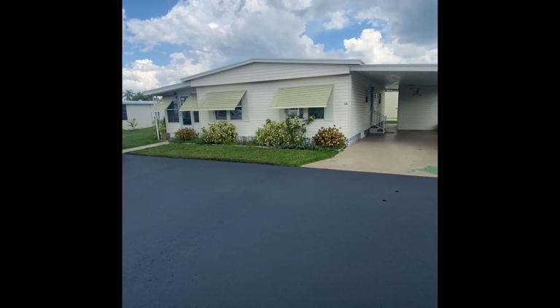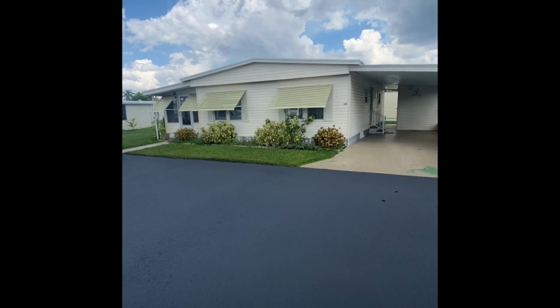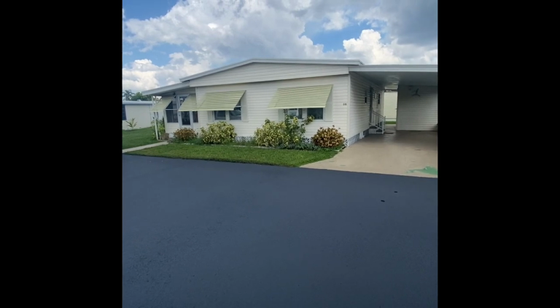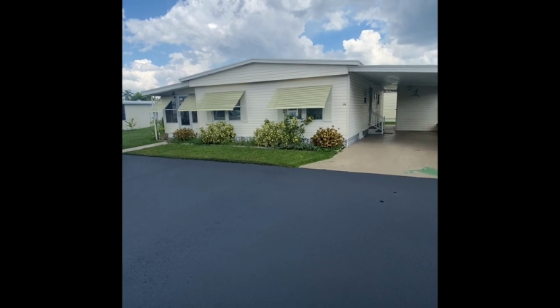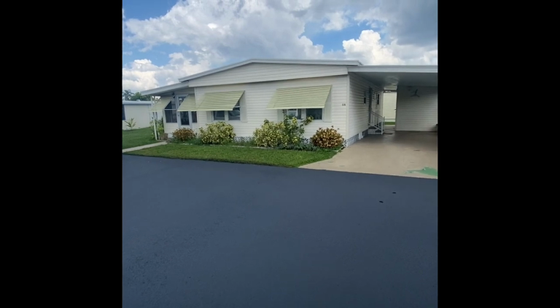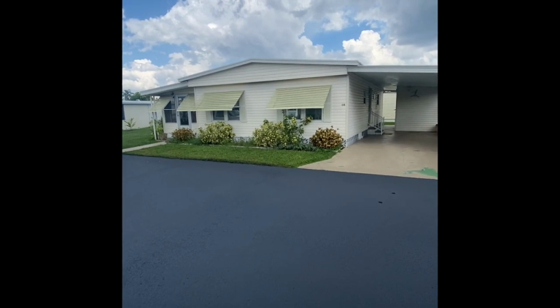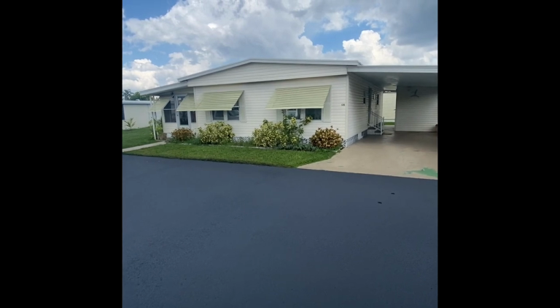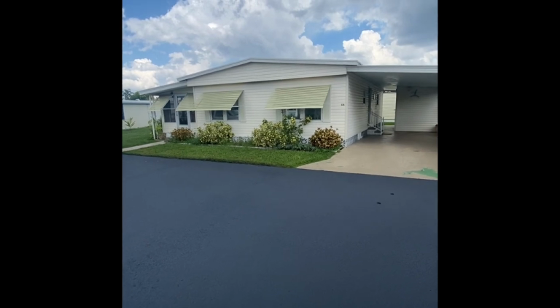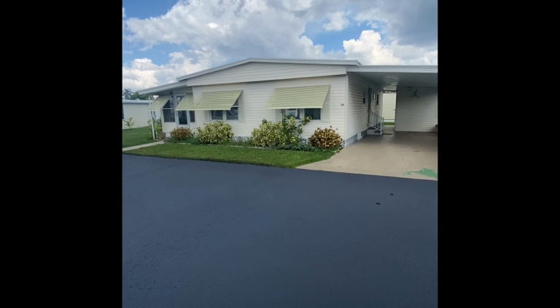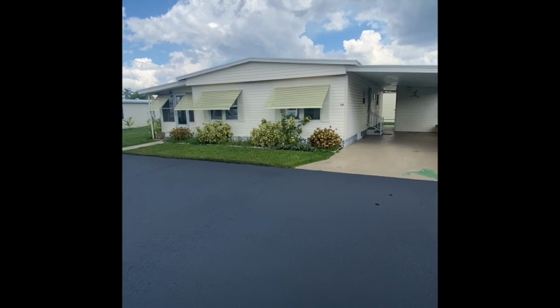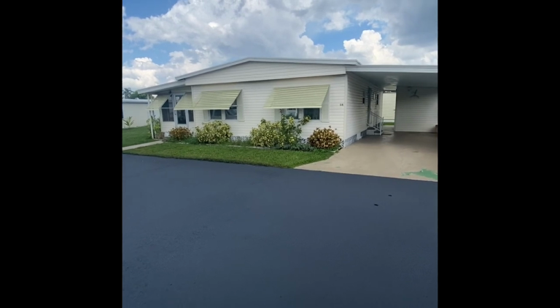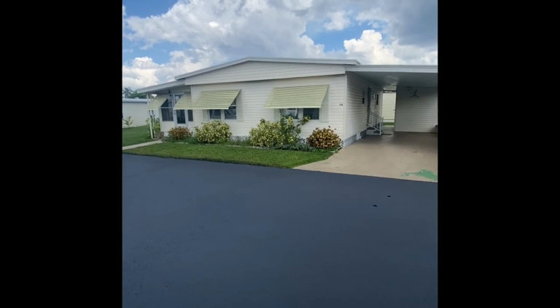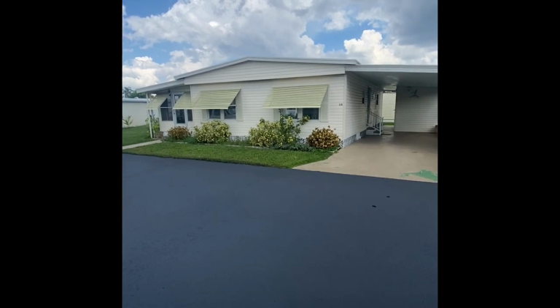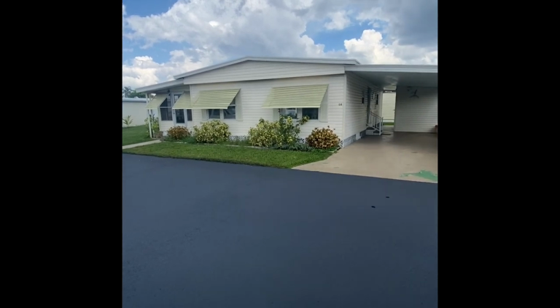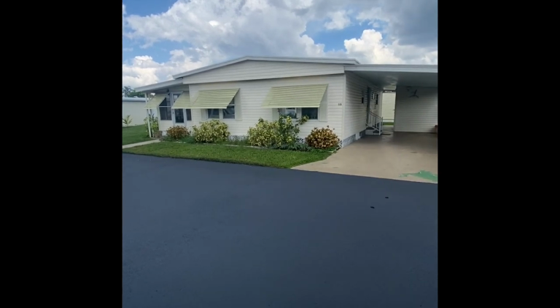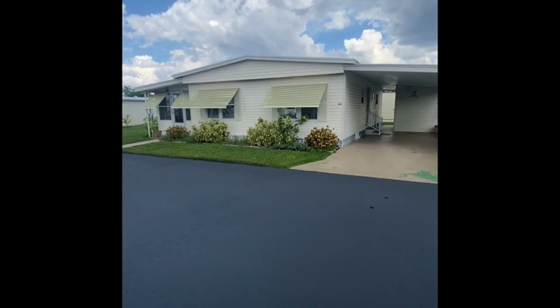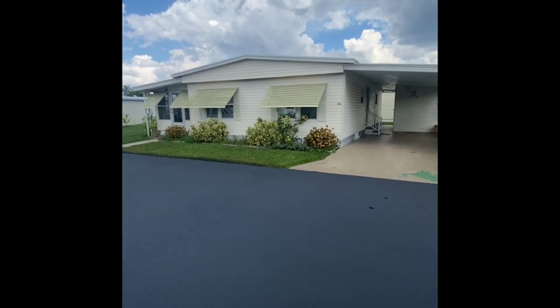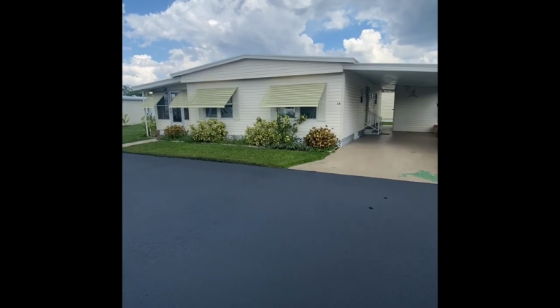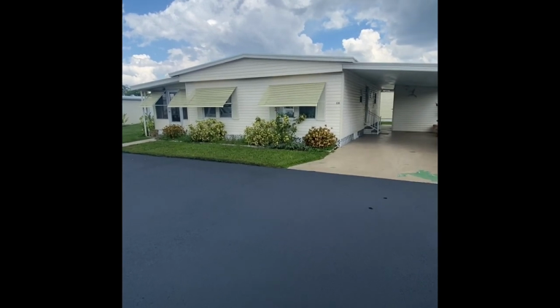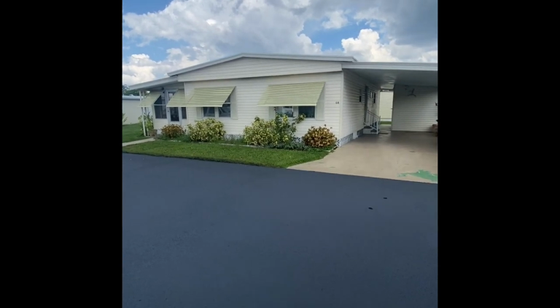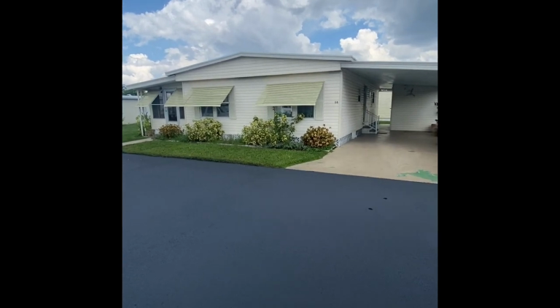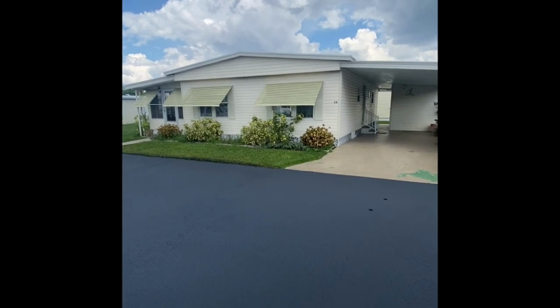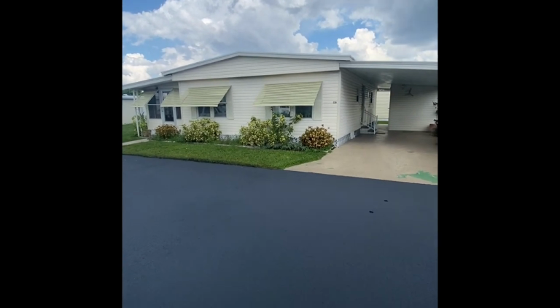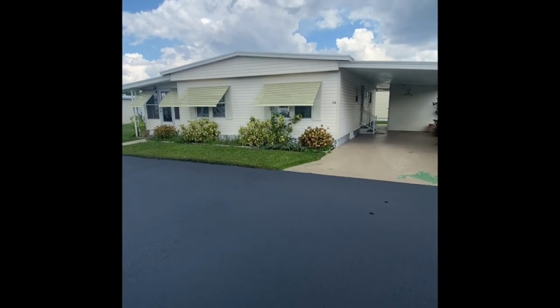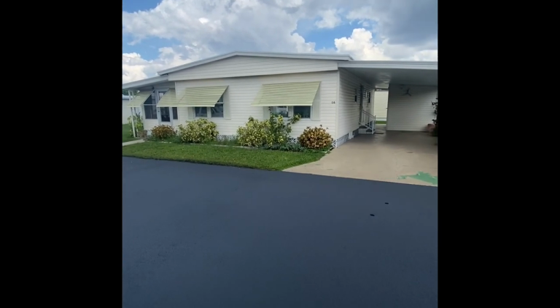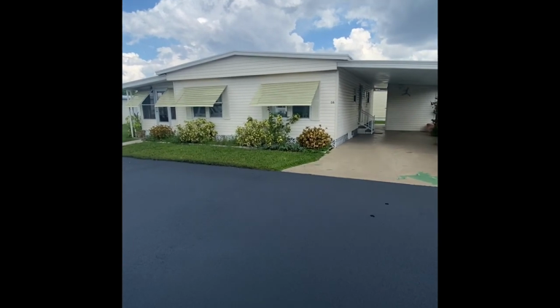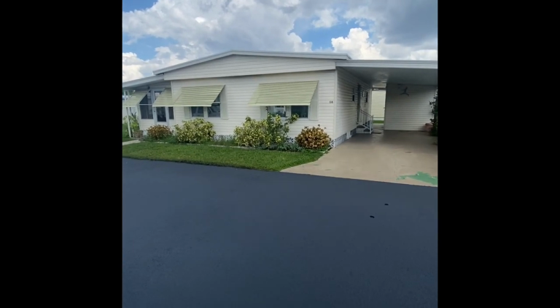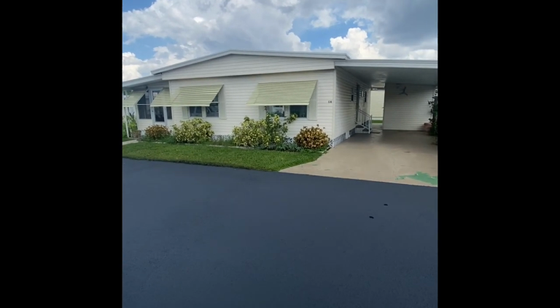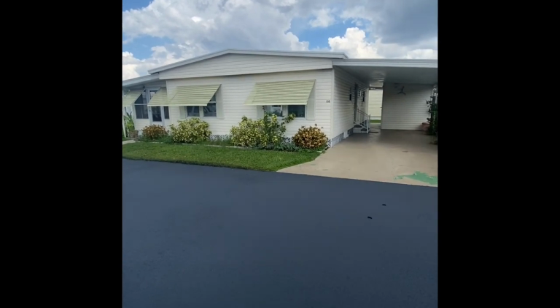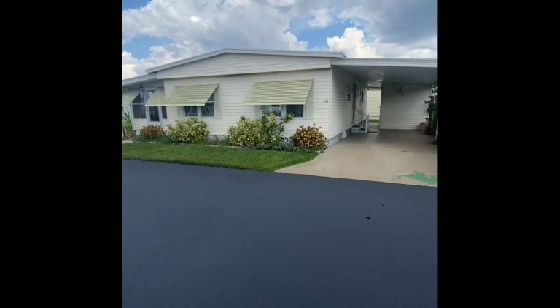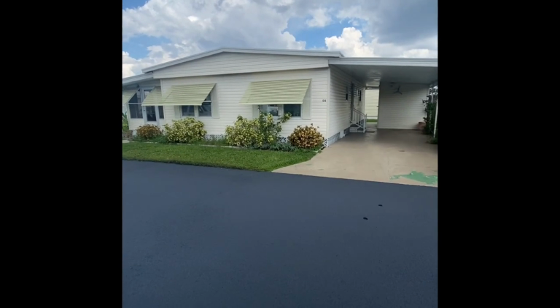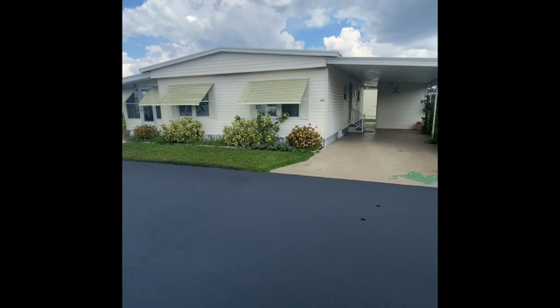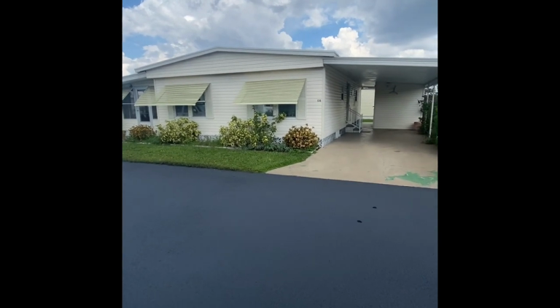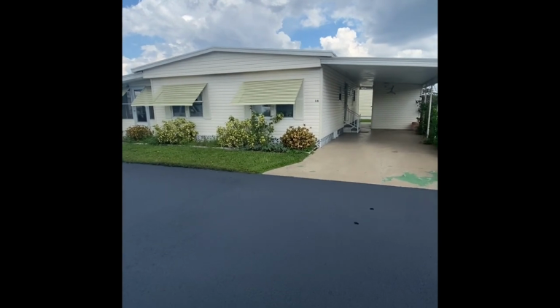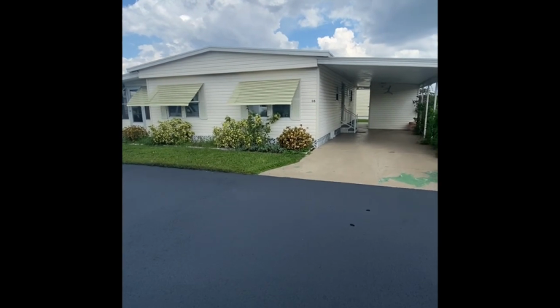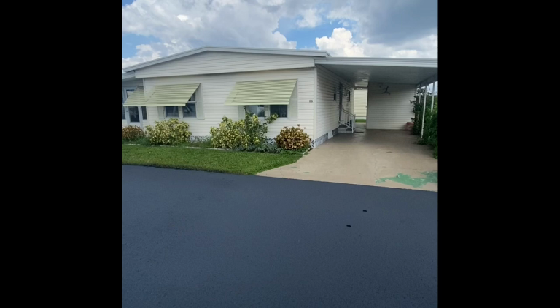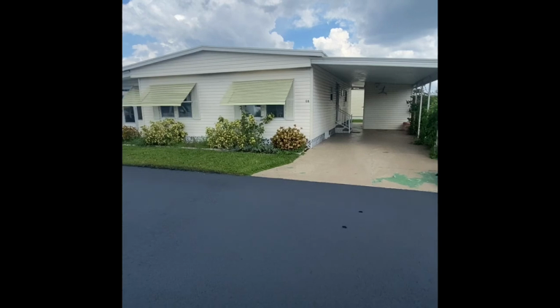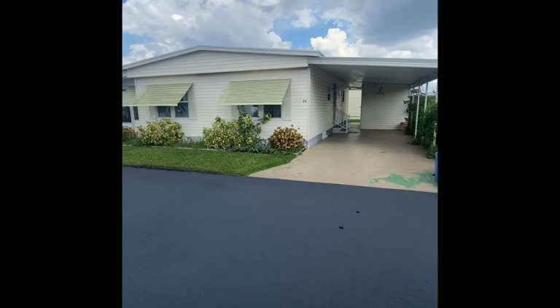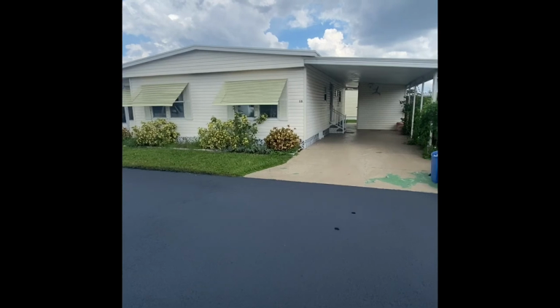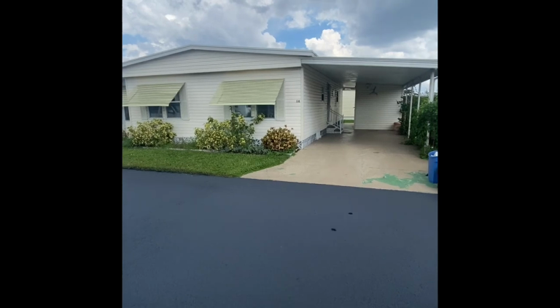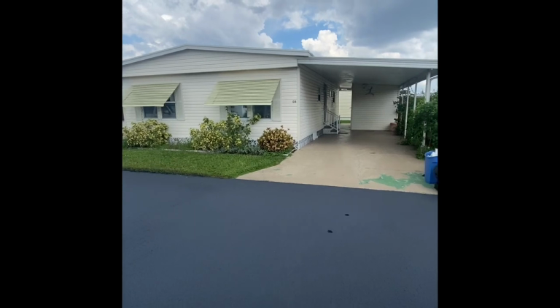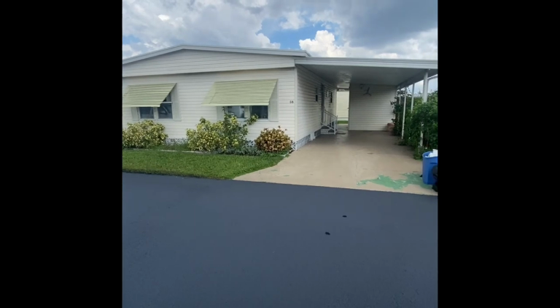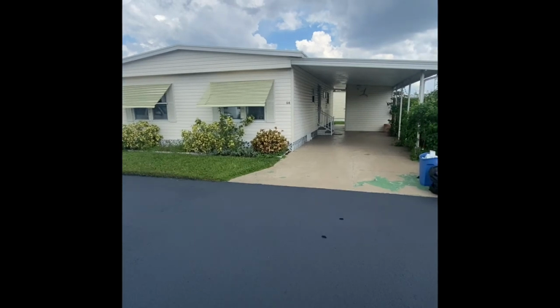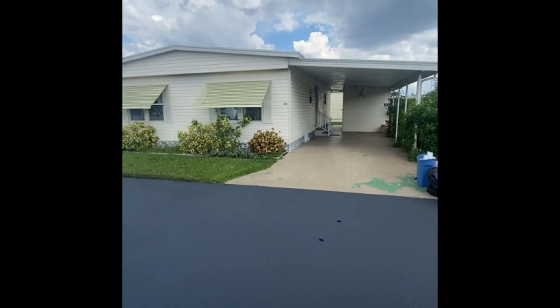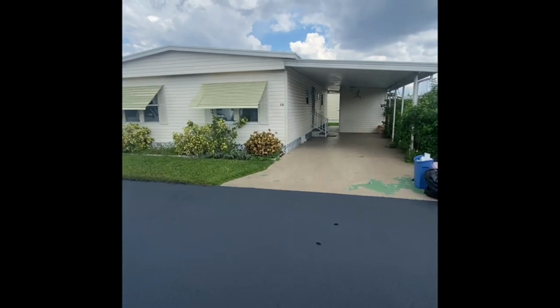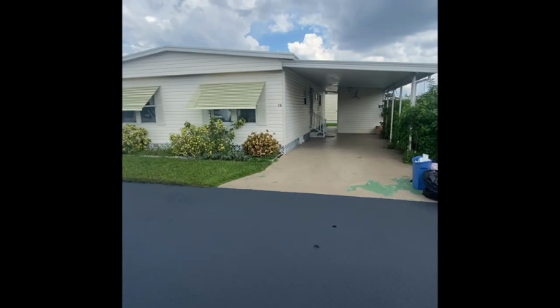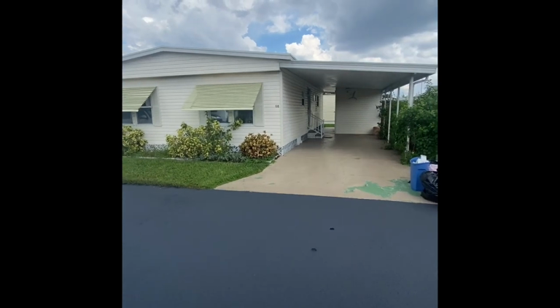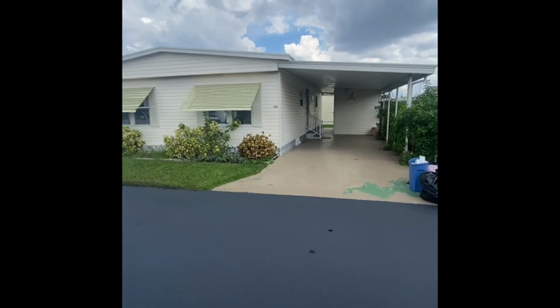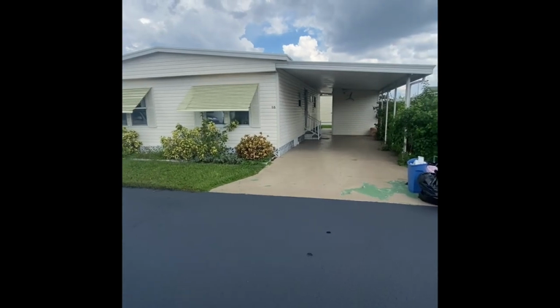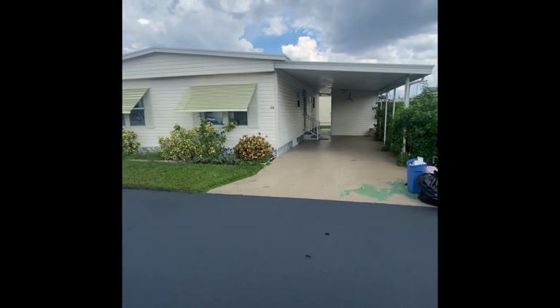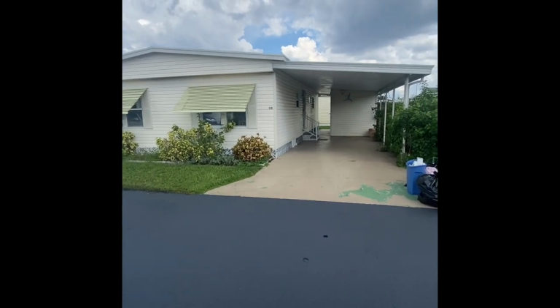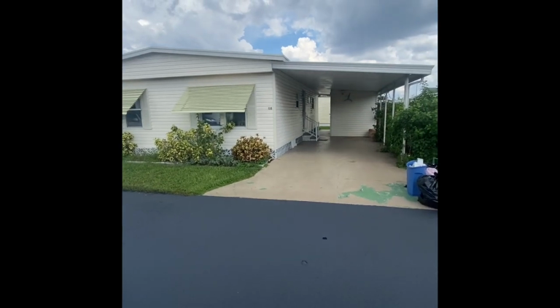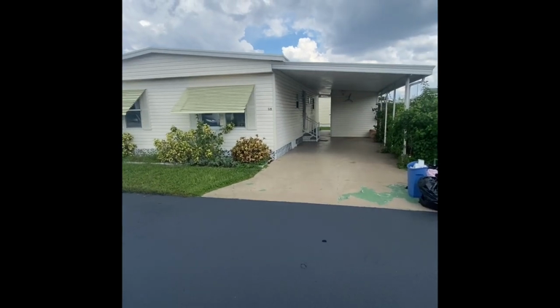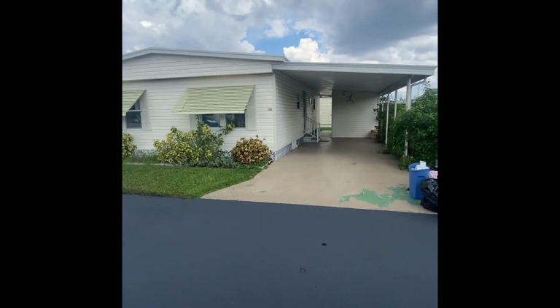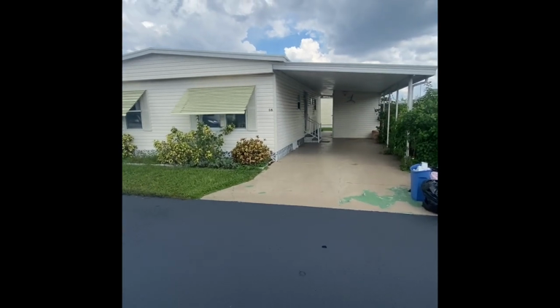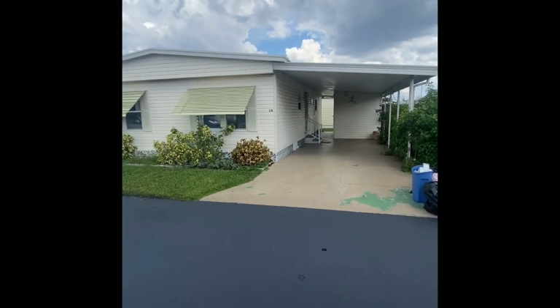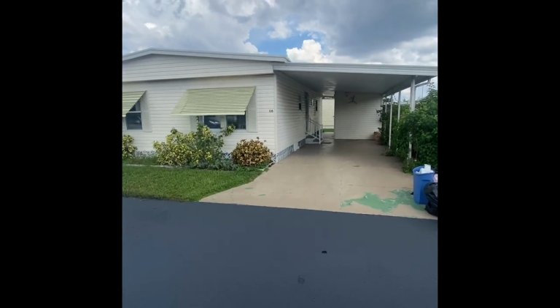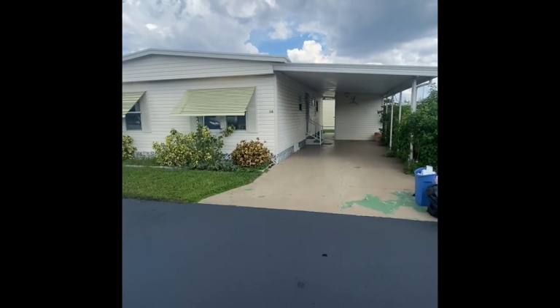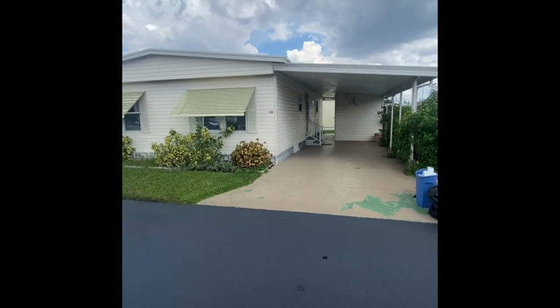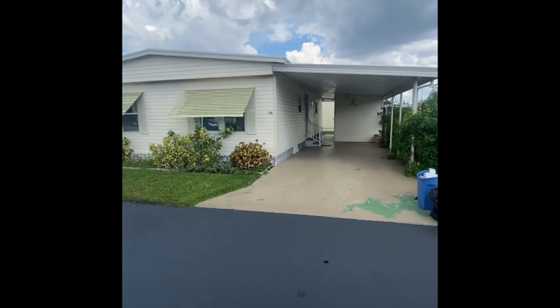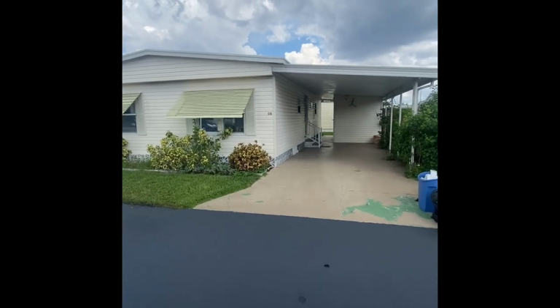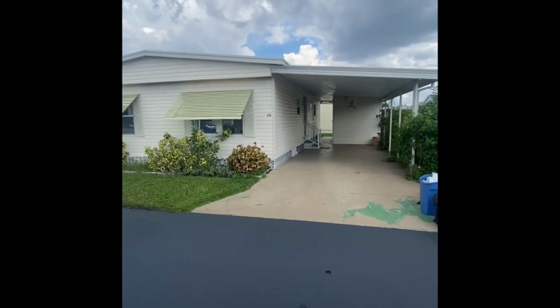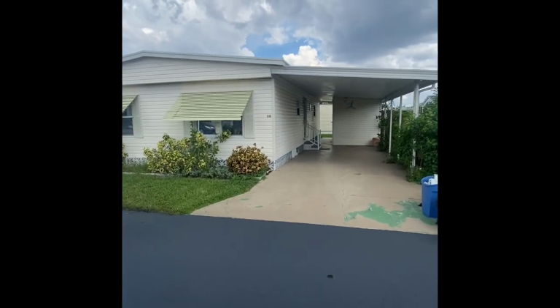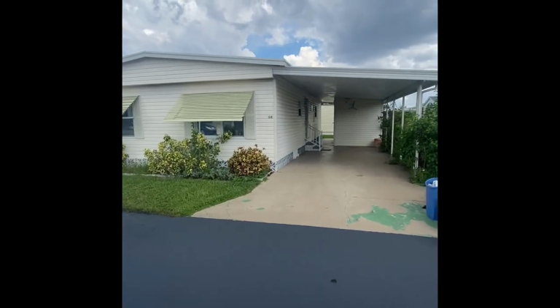This is Mark with the Mobile Home Dealer, and we really appreciate you being a part of this tour at lot G6. With that being said, let's go ahead and jump into it.